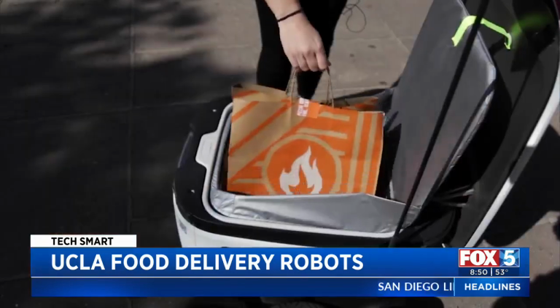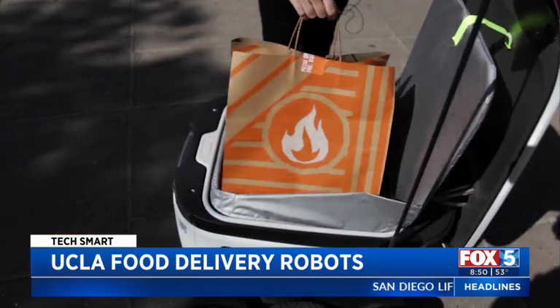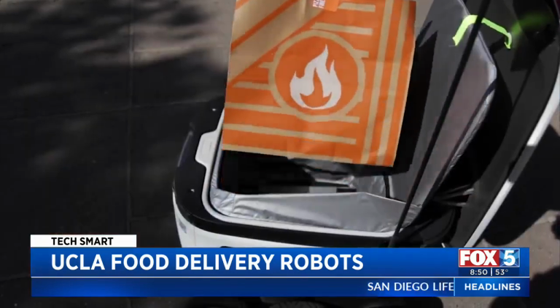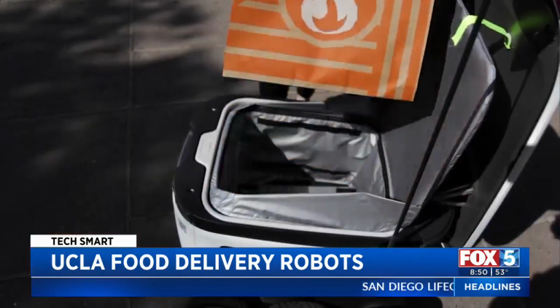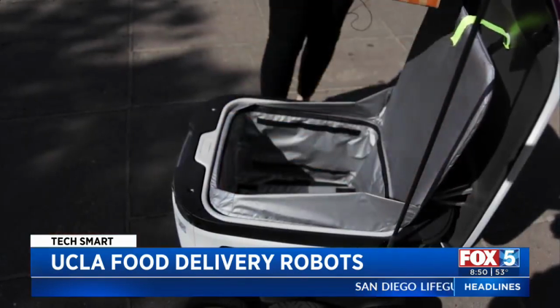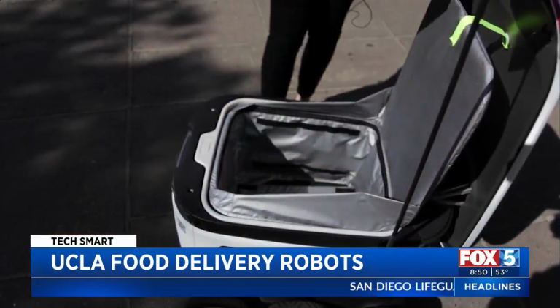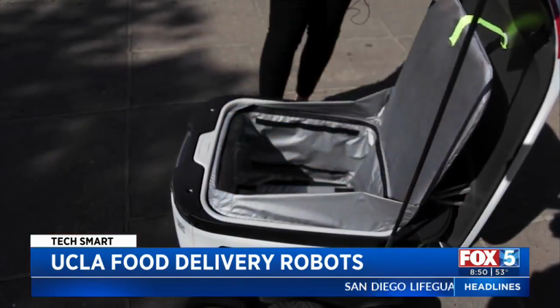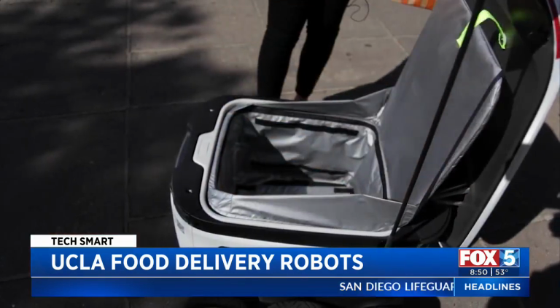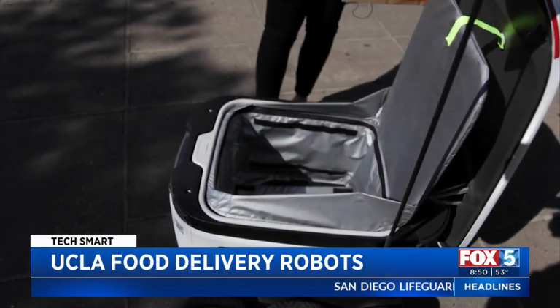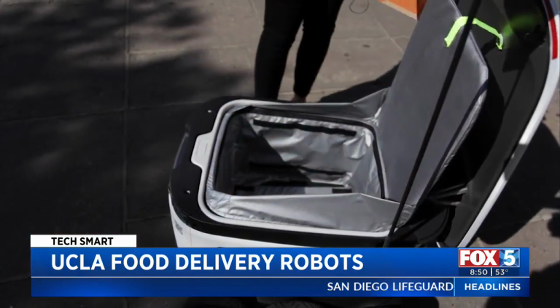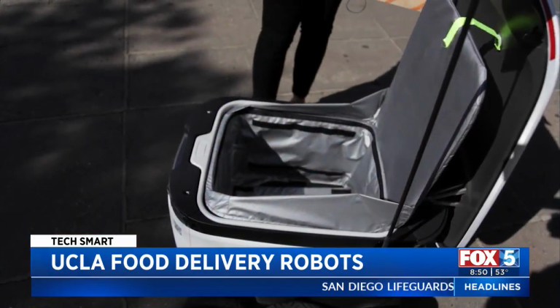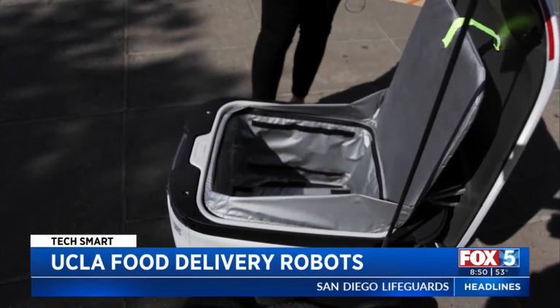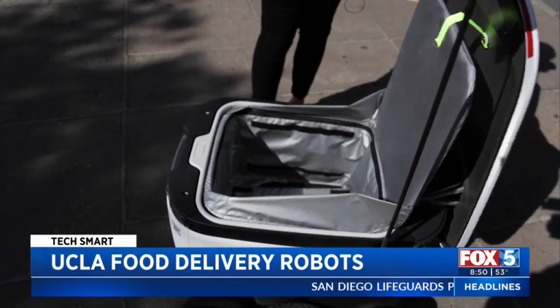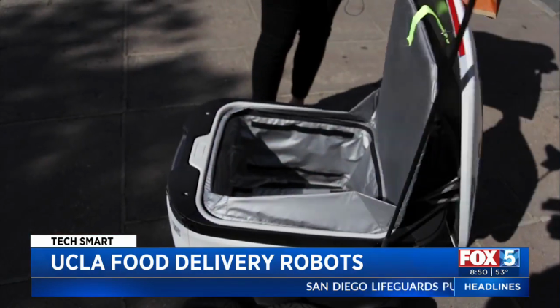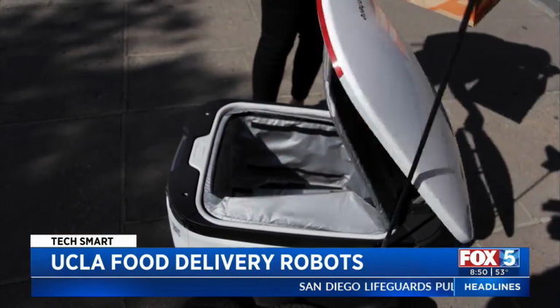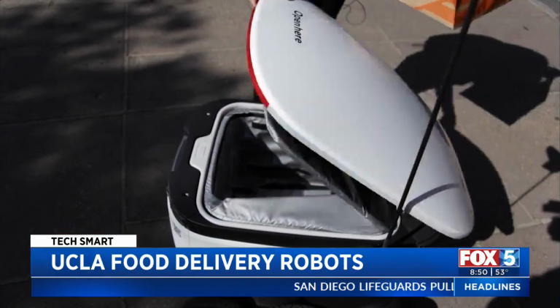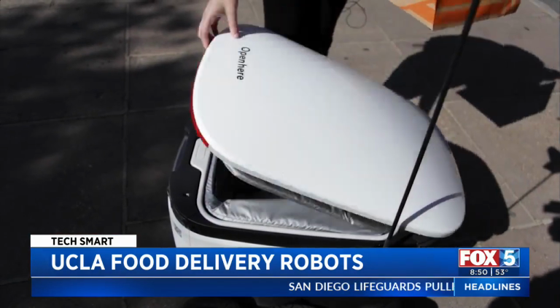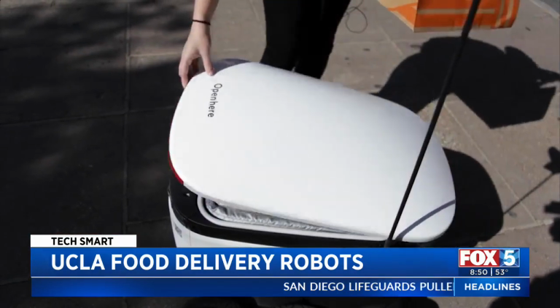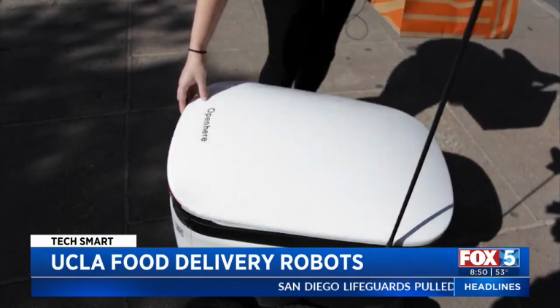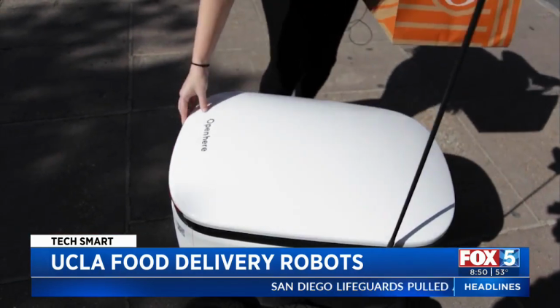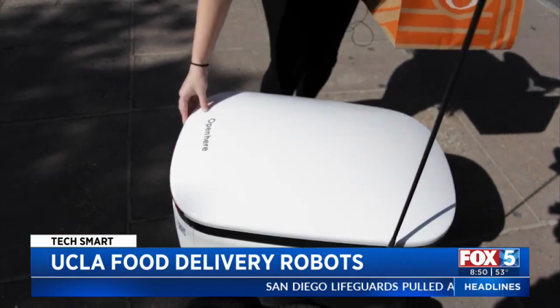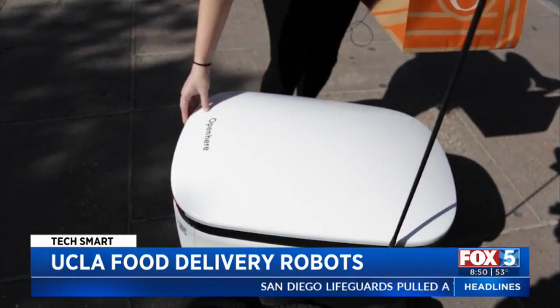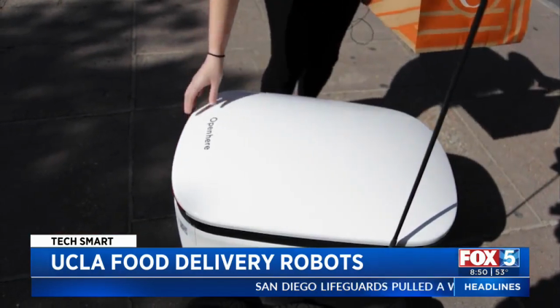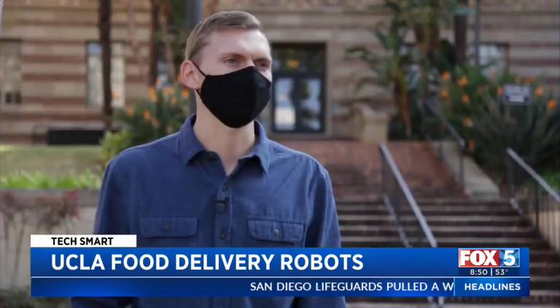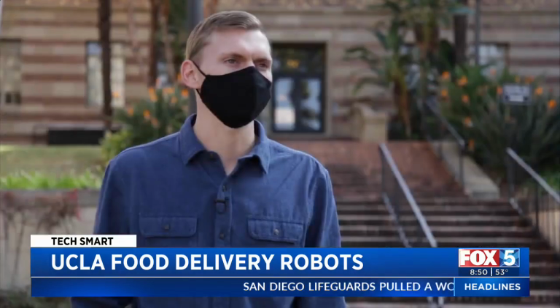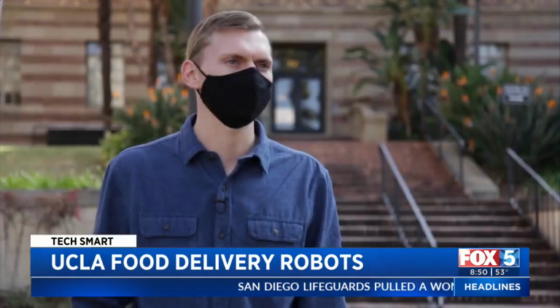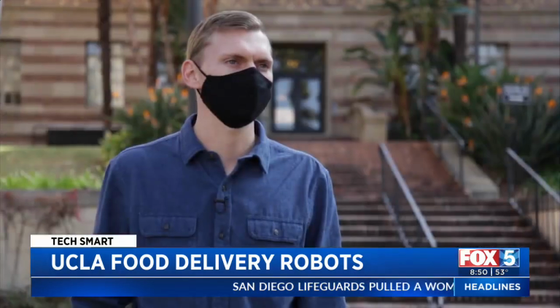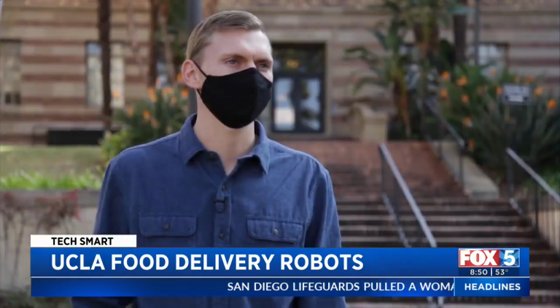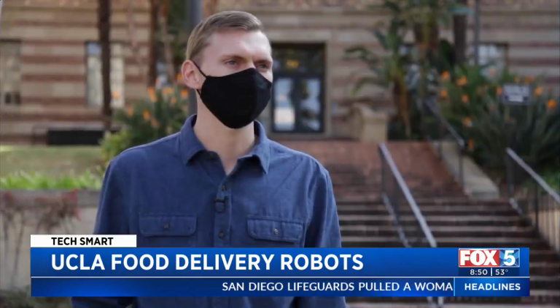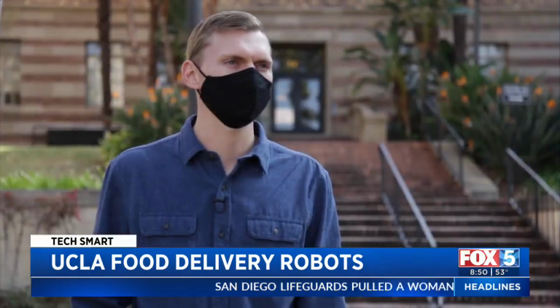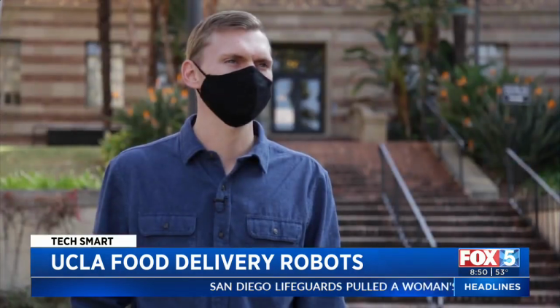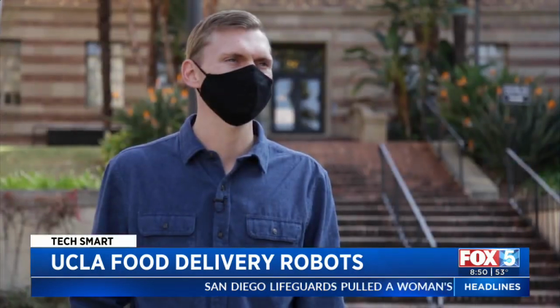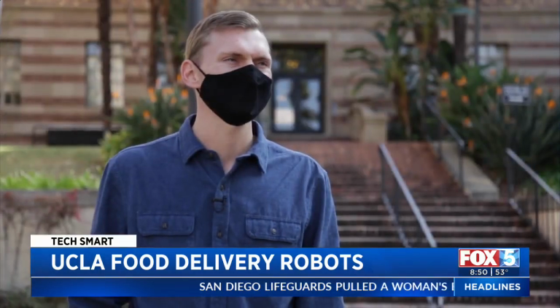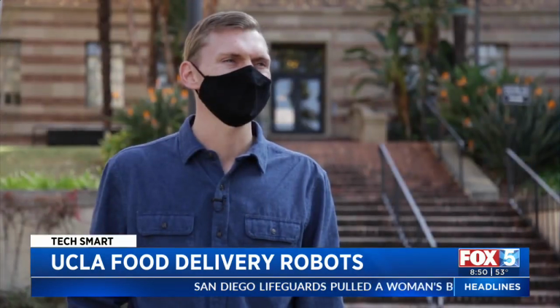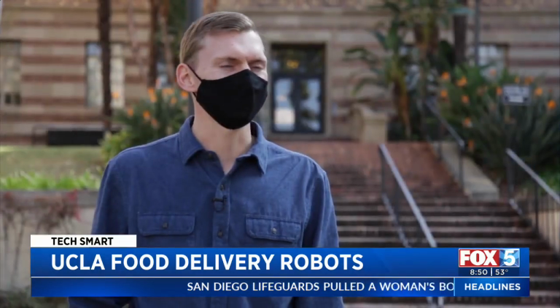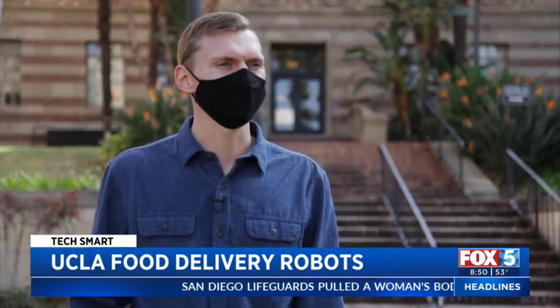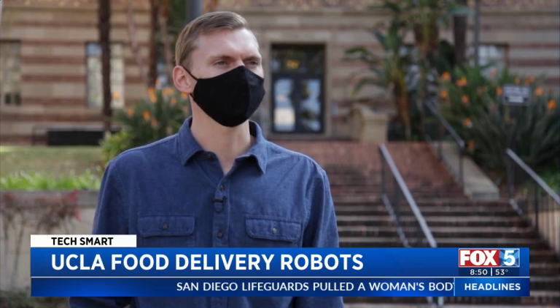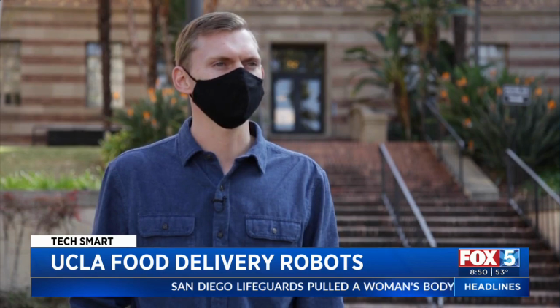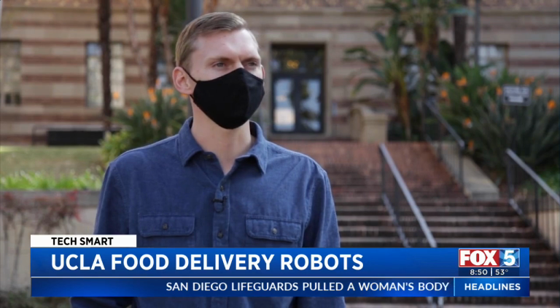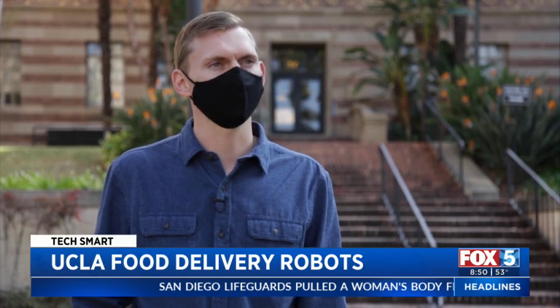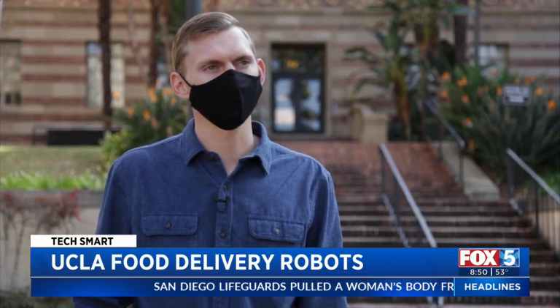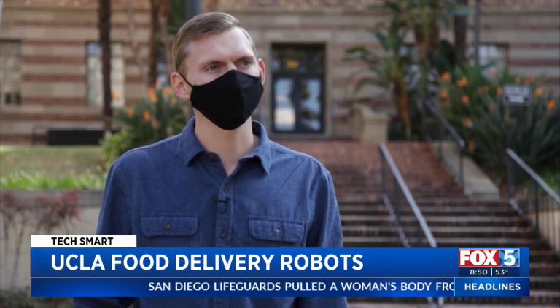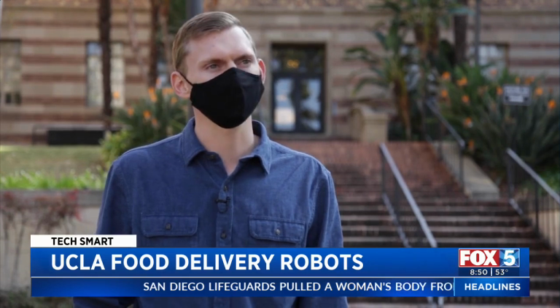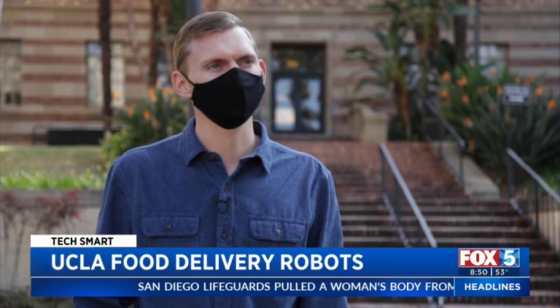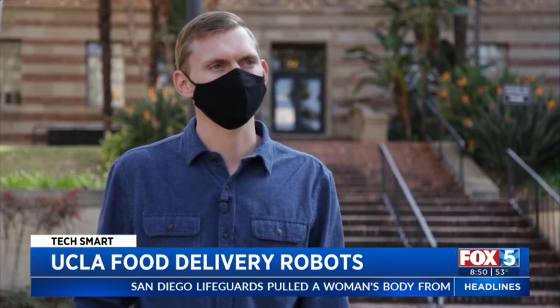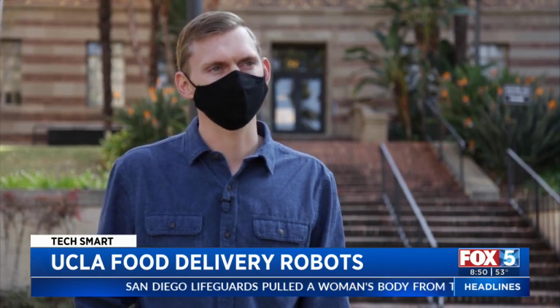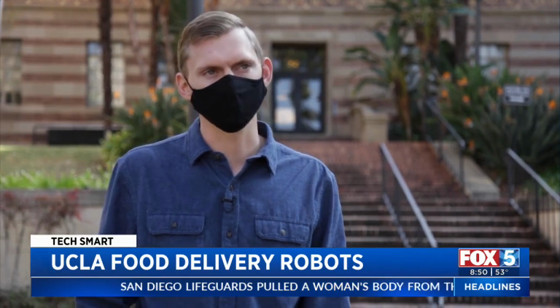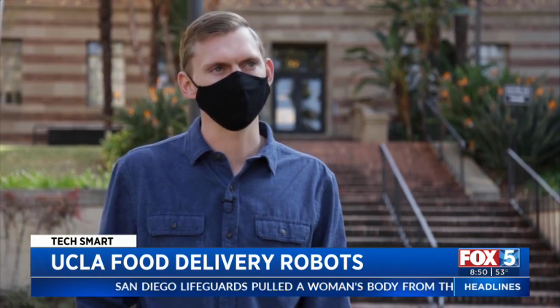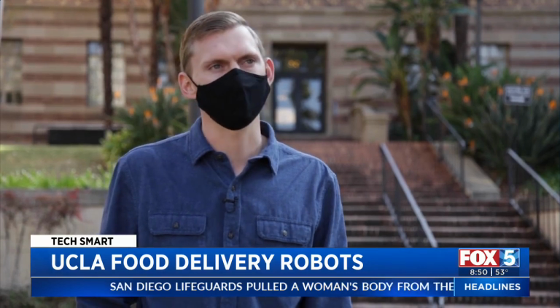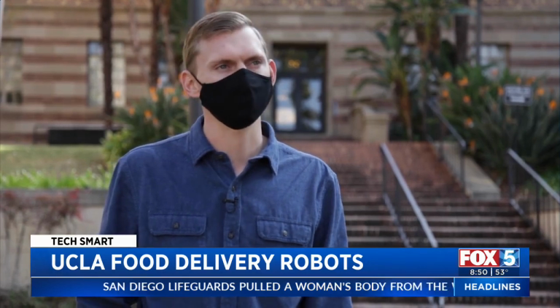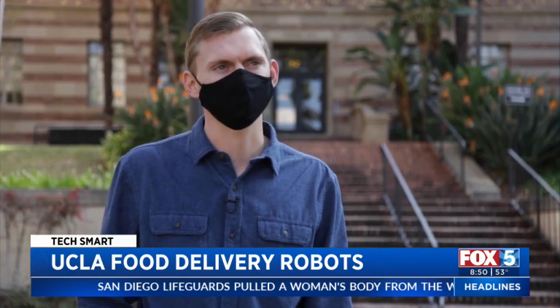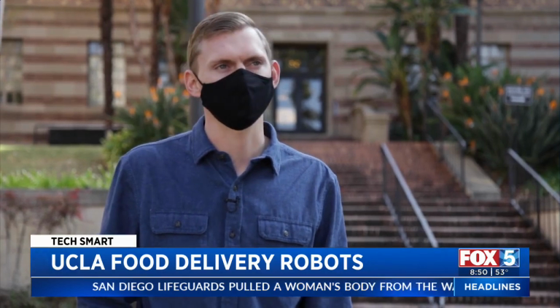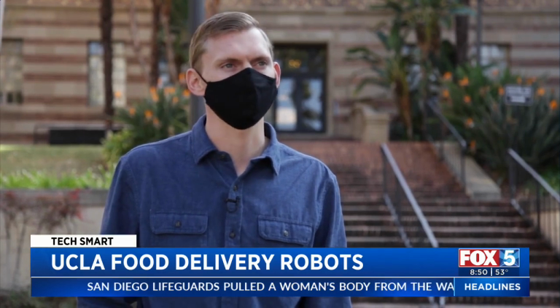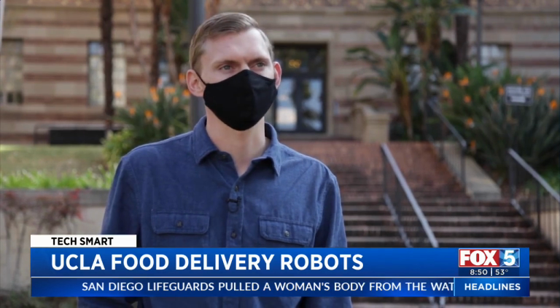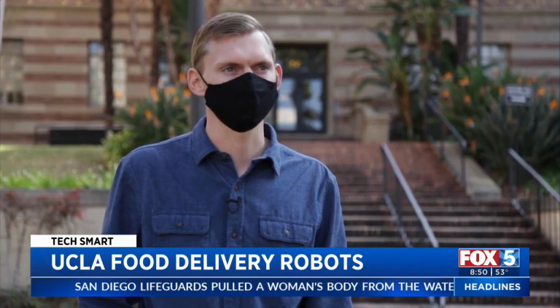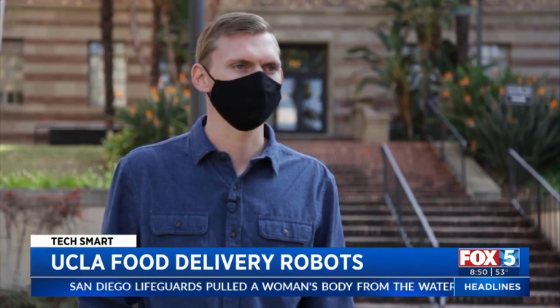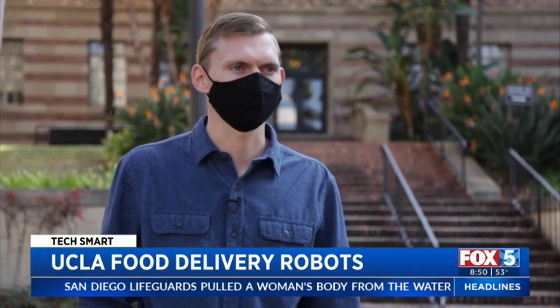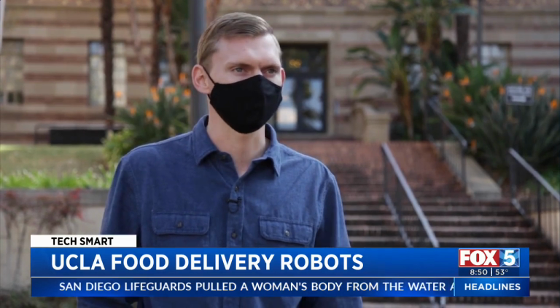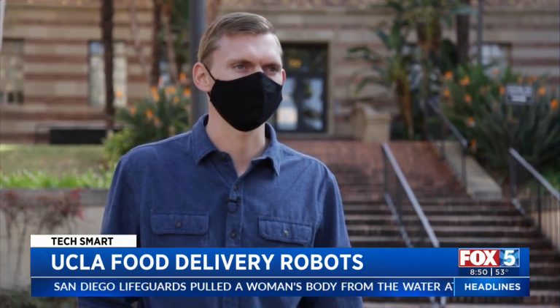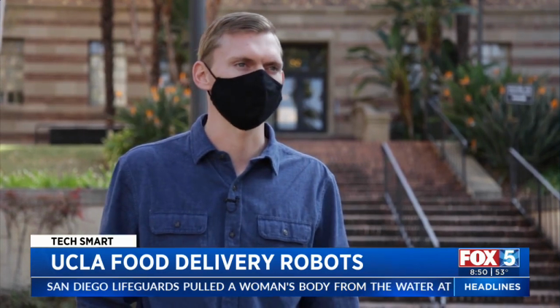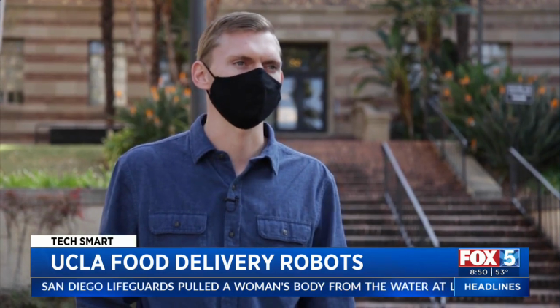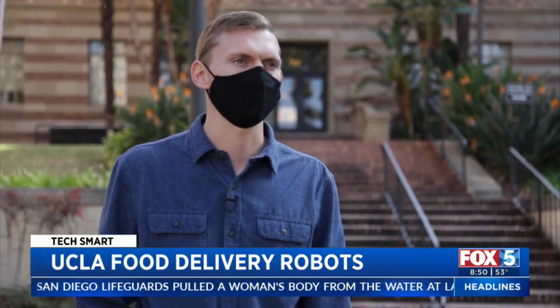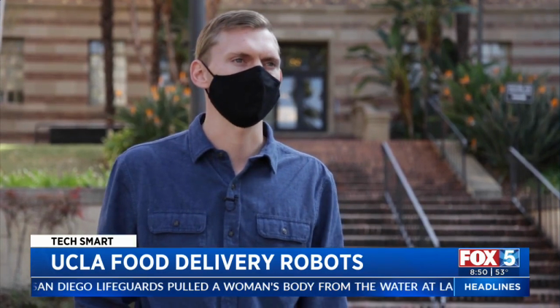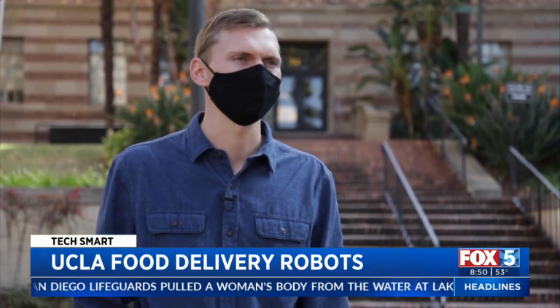At every campus they've been at, students really take pride in having the robots around and treat them almost like a third mascot alongside what they already have.